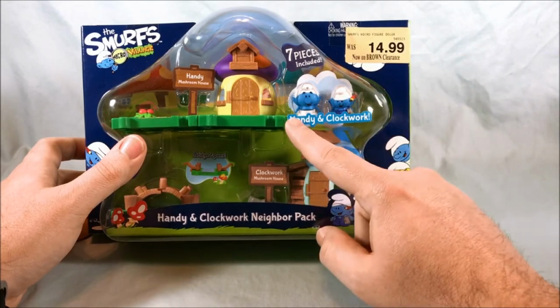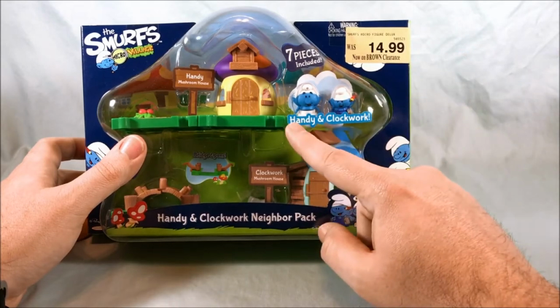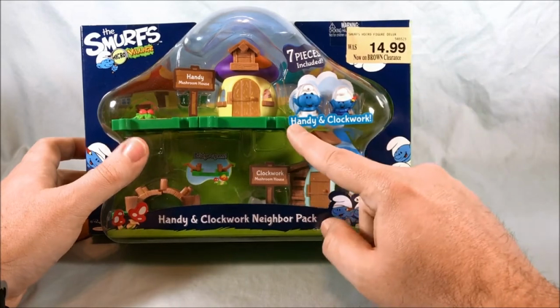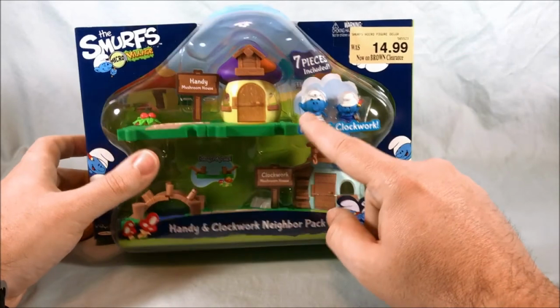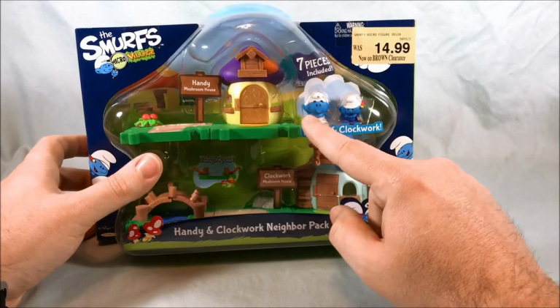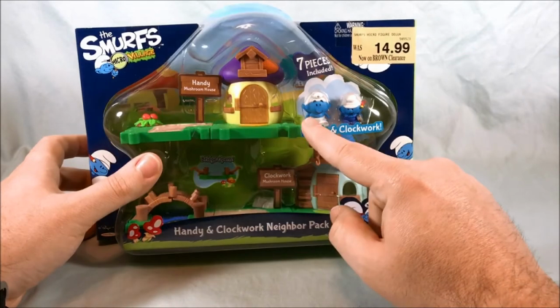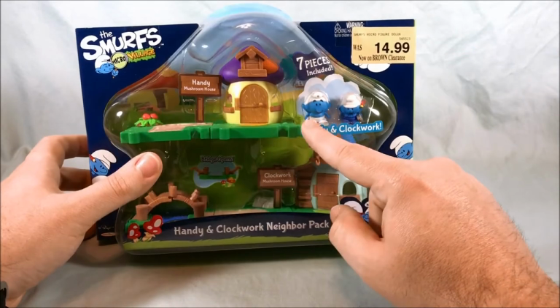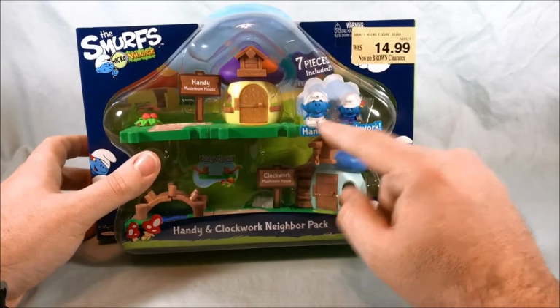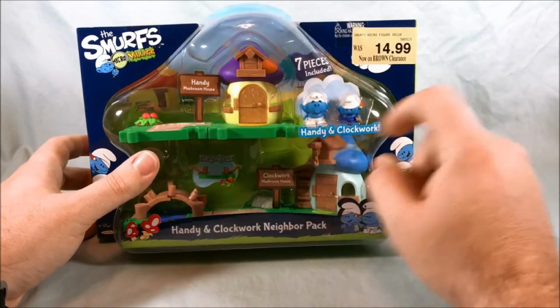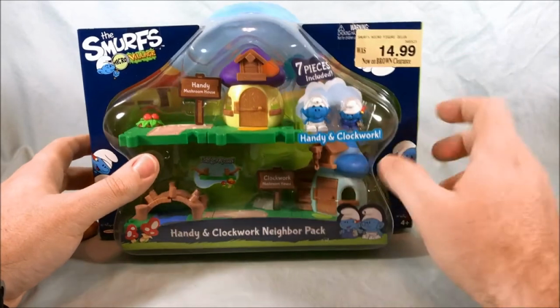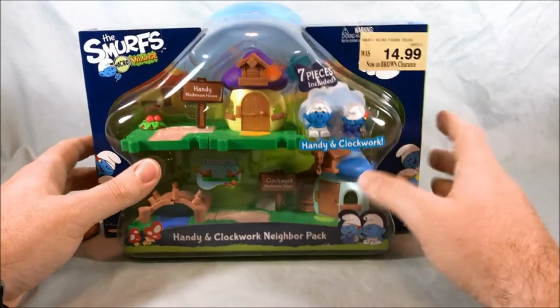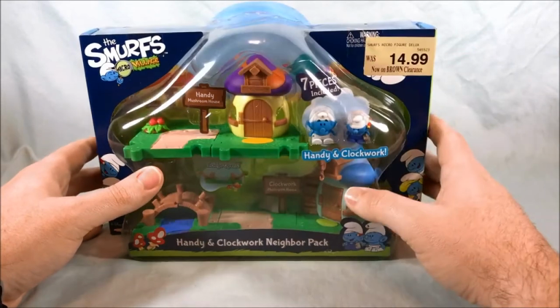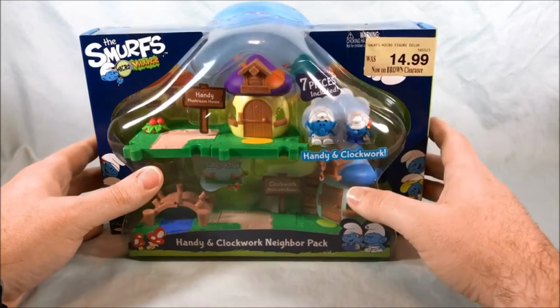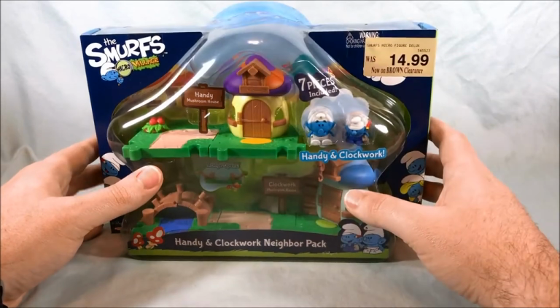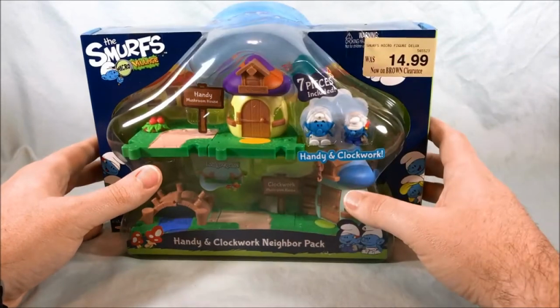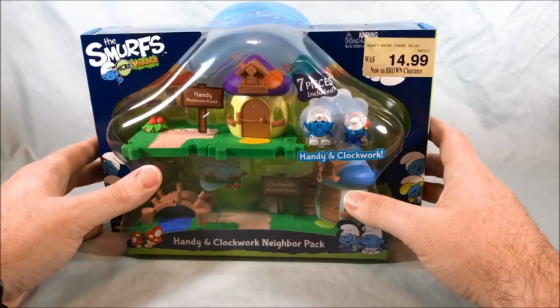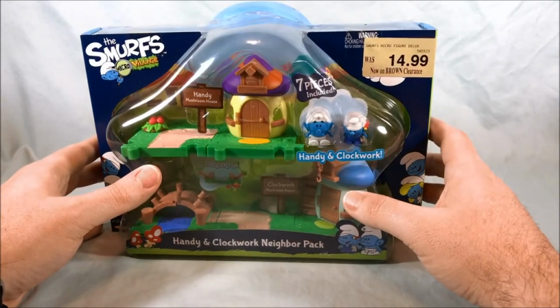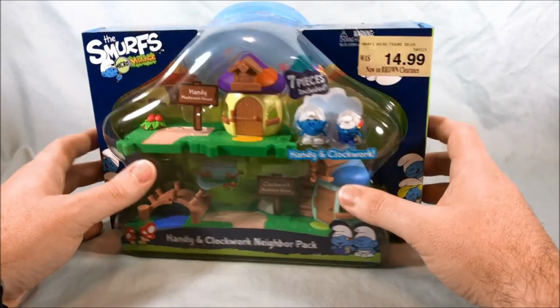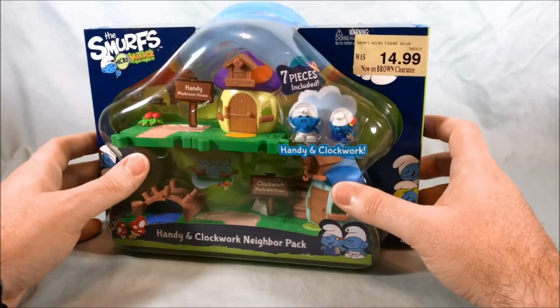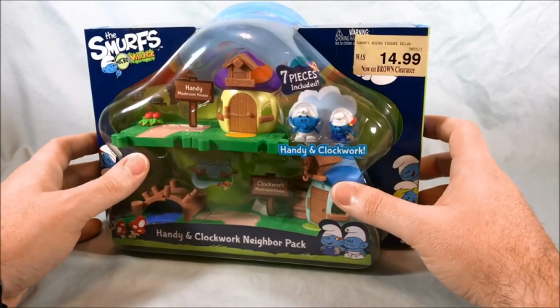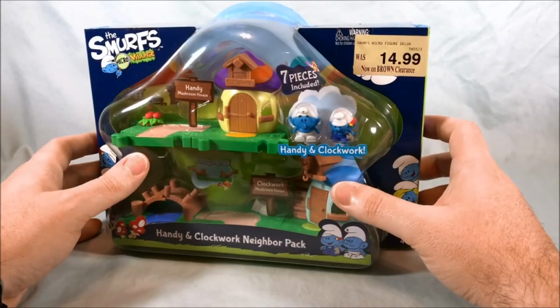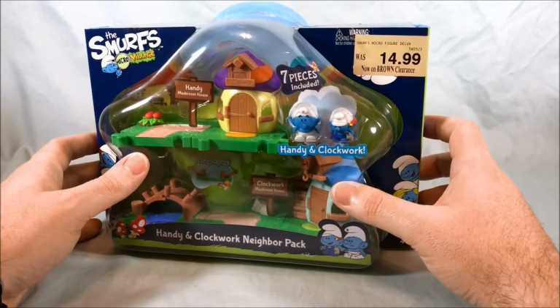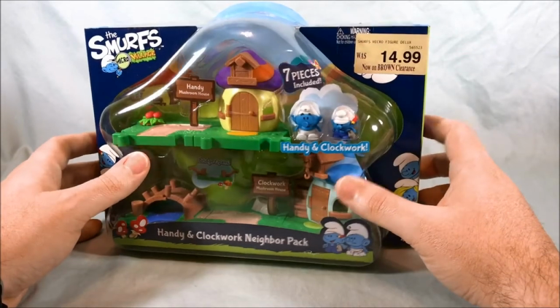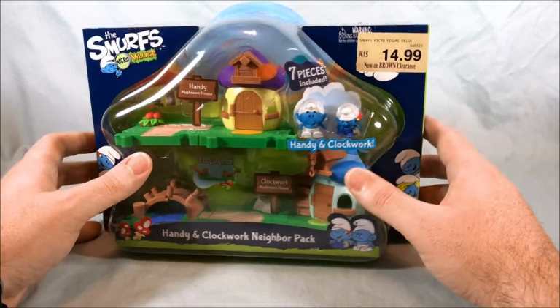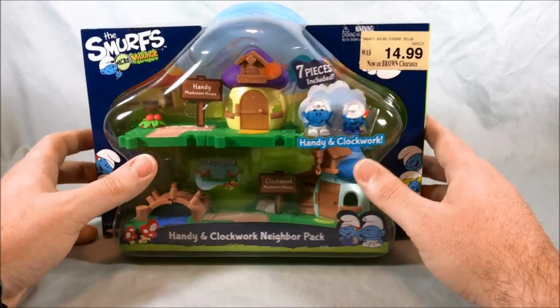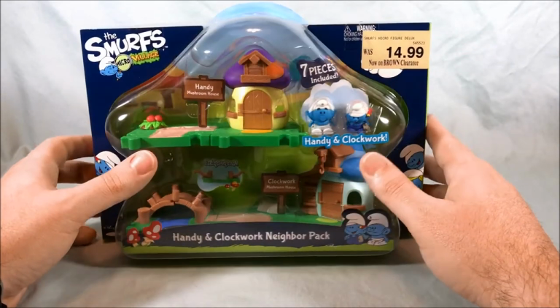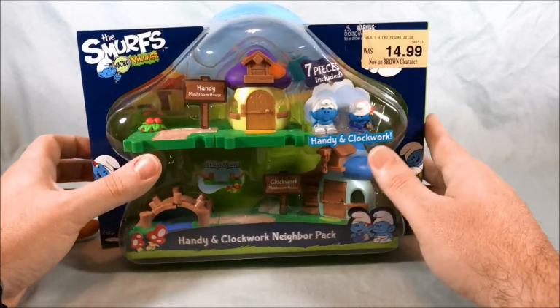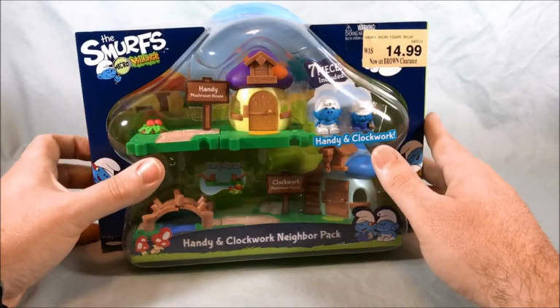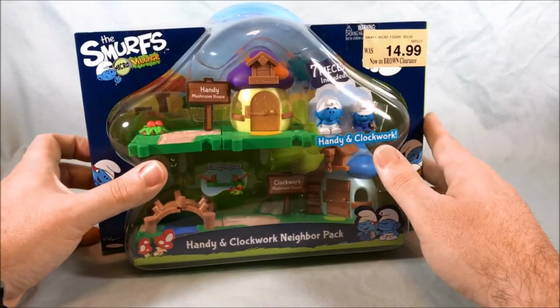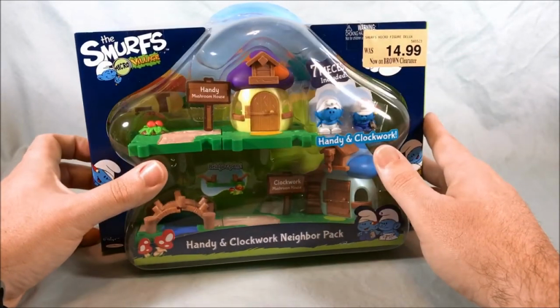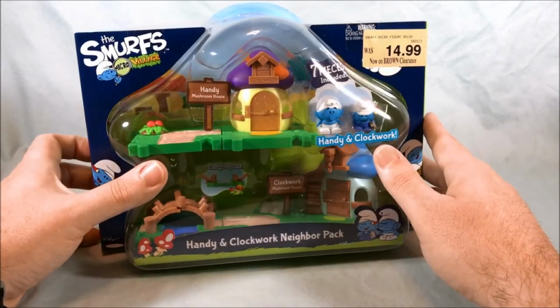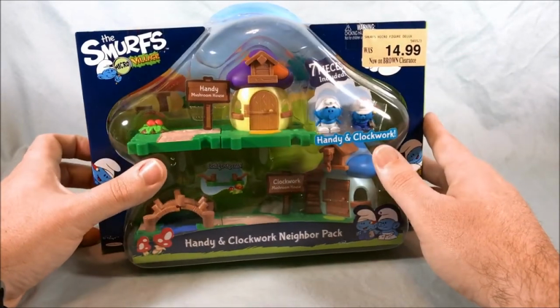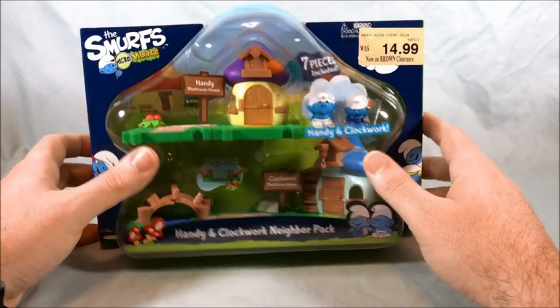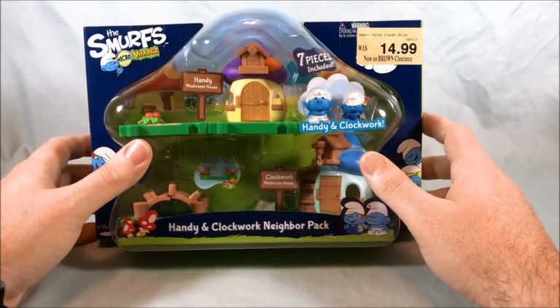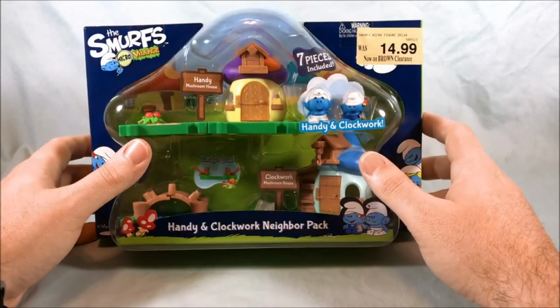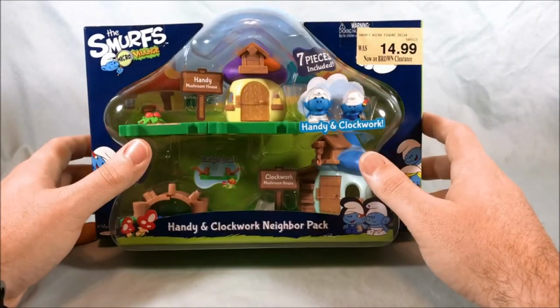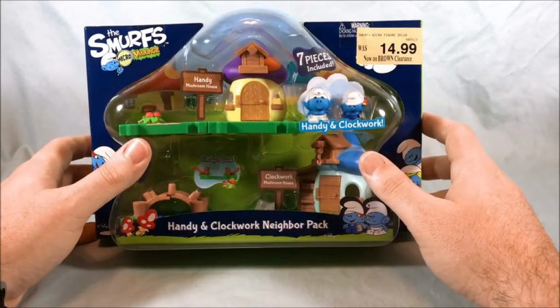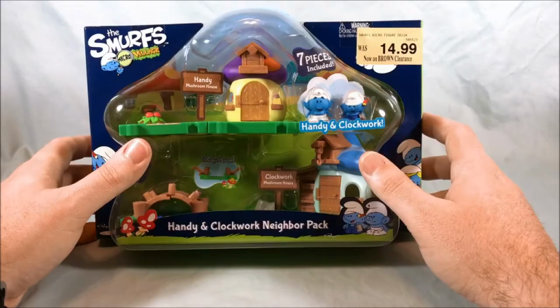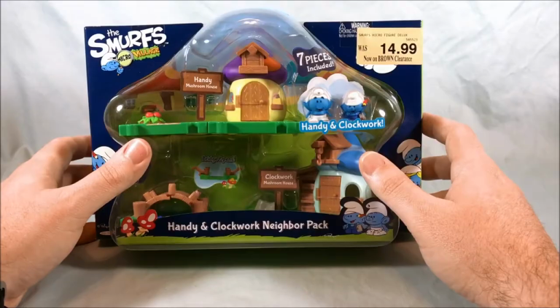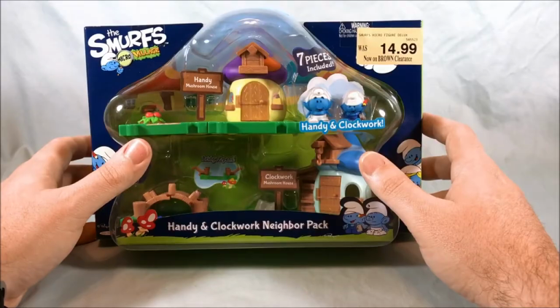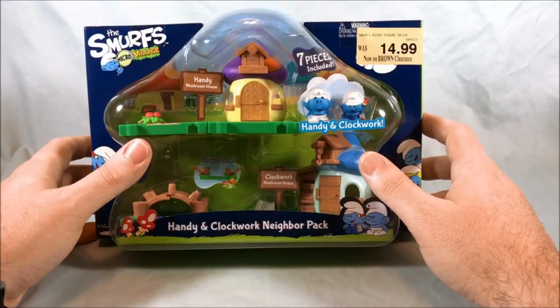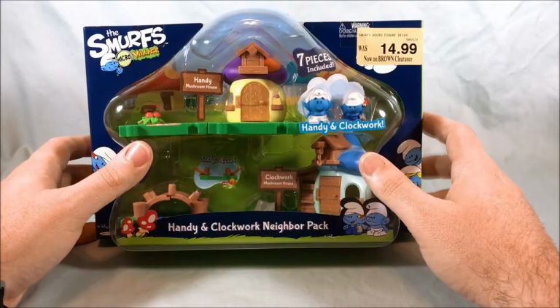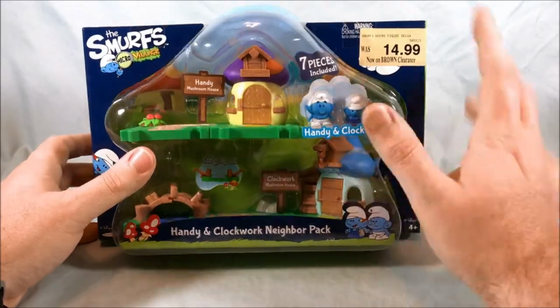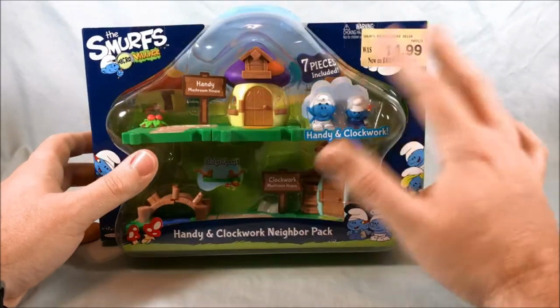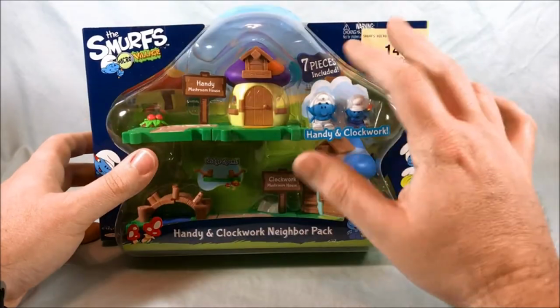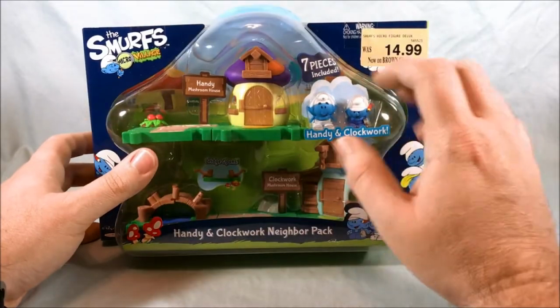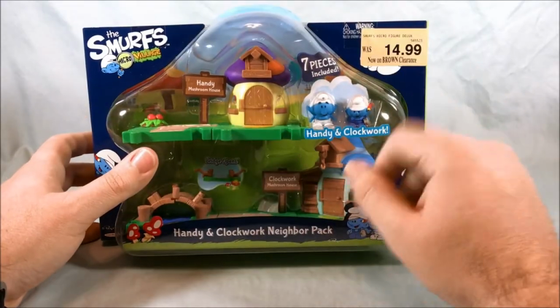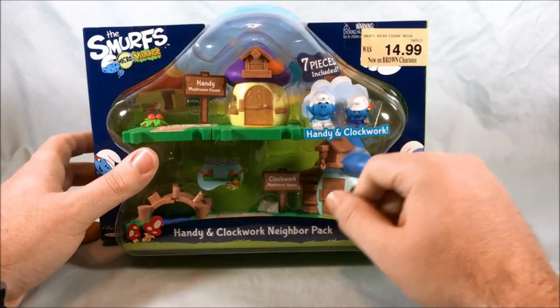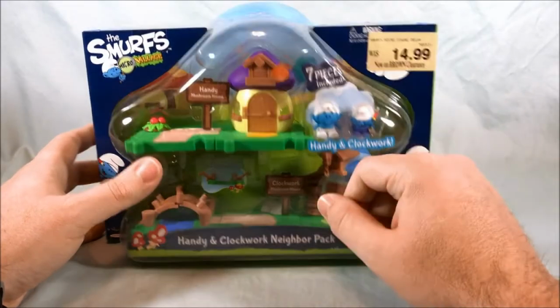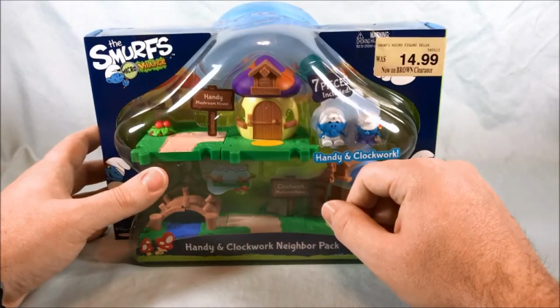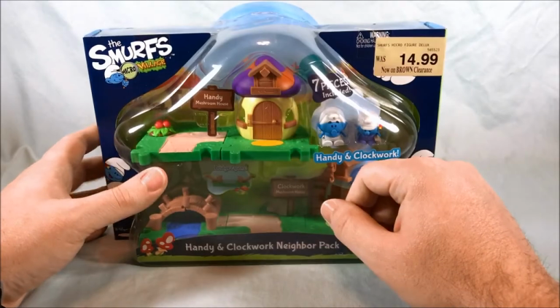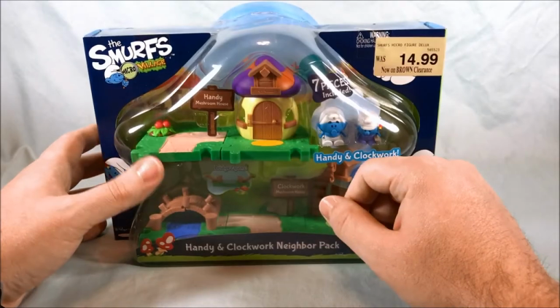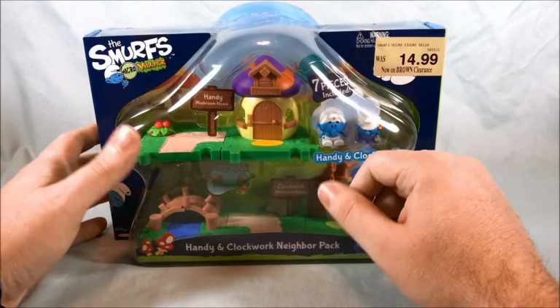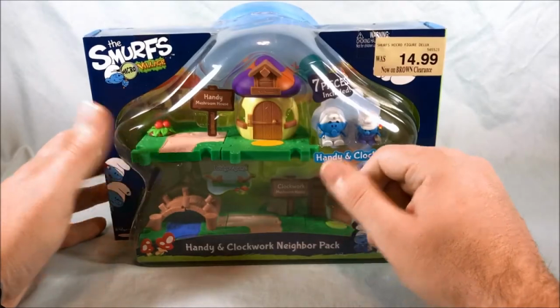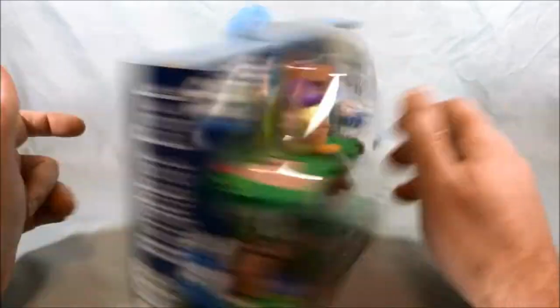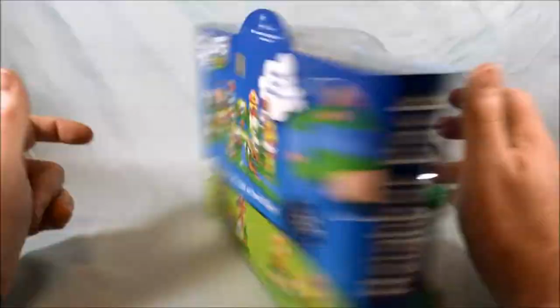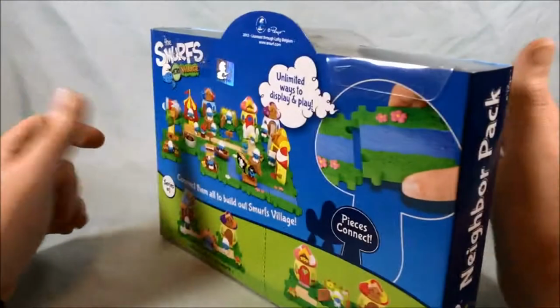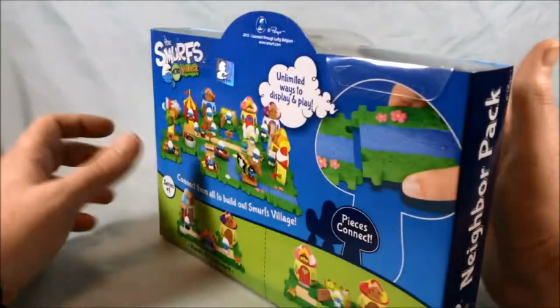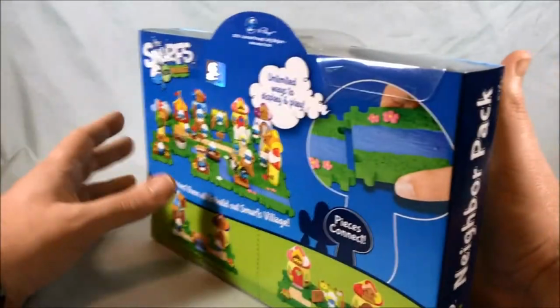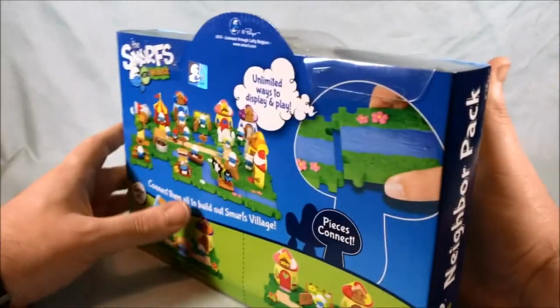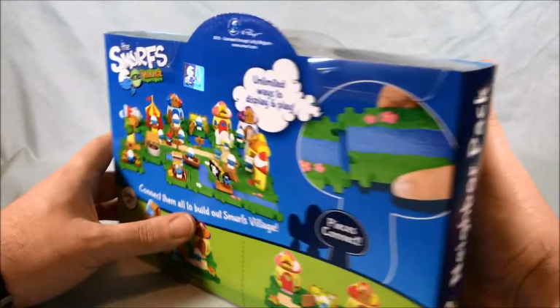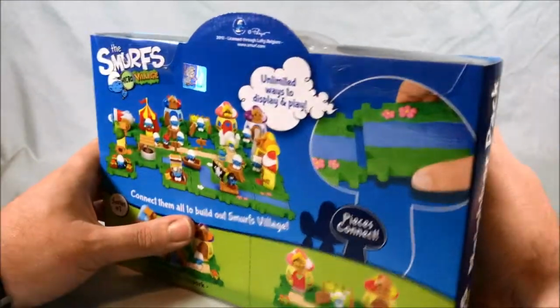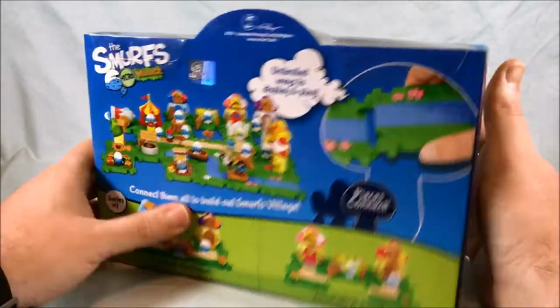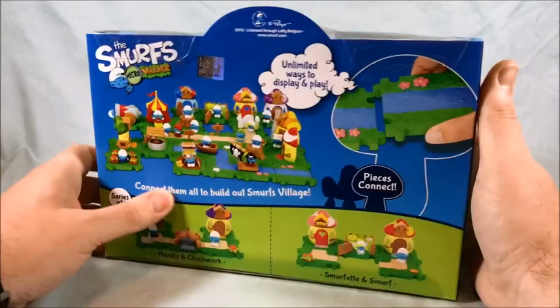This guy, Clockwork, appears to be made of wood — at least parts of him are. So we'll explore that more as we open this up.